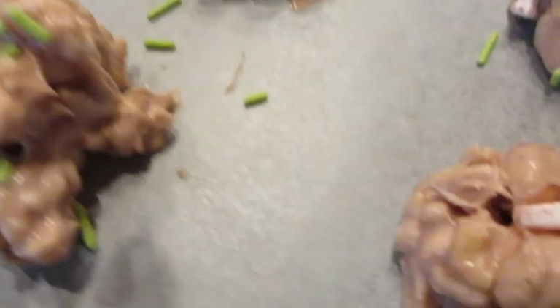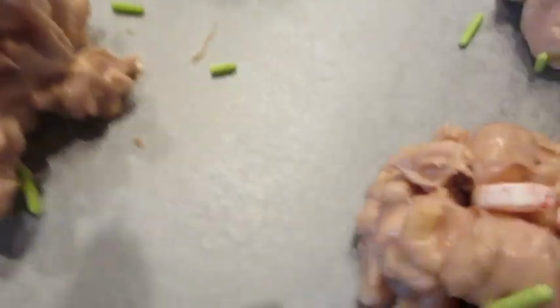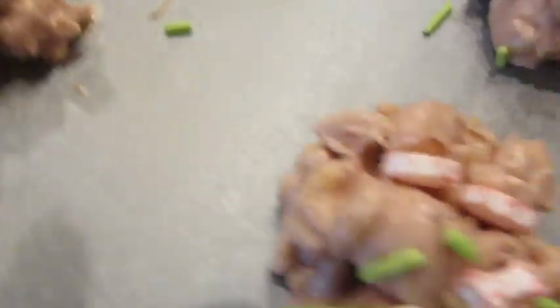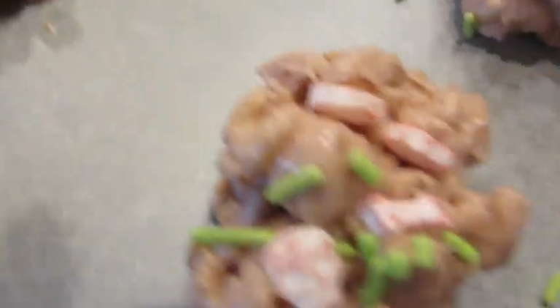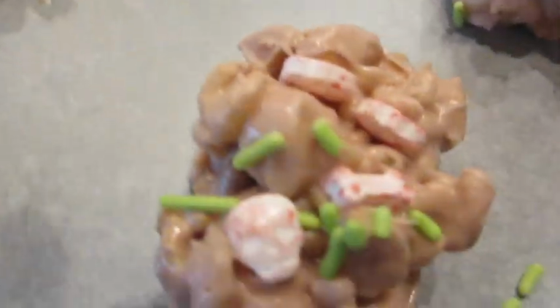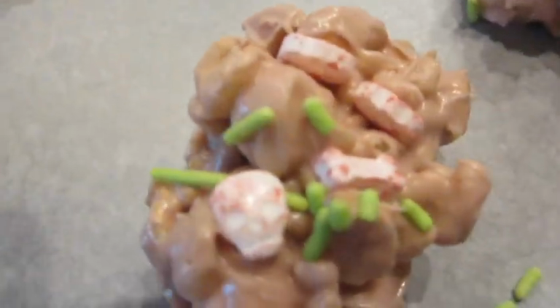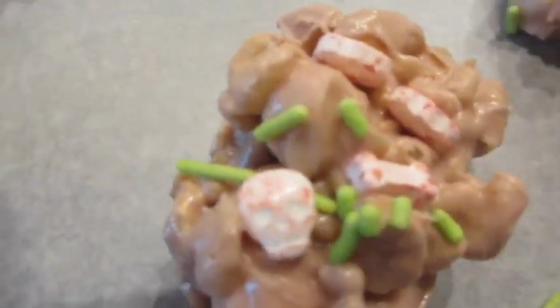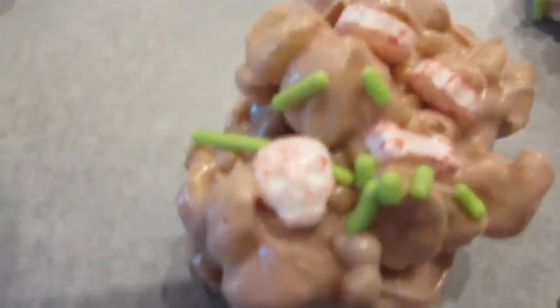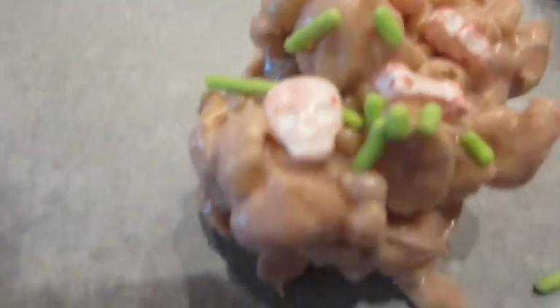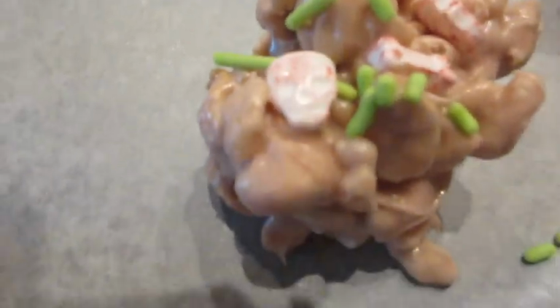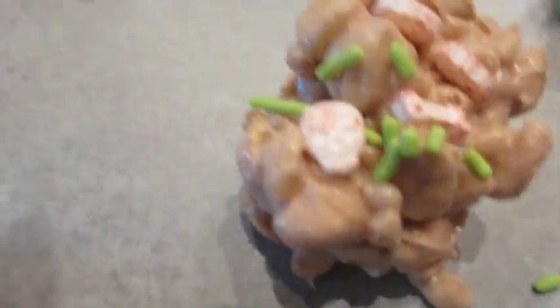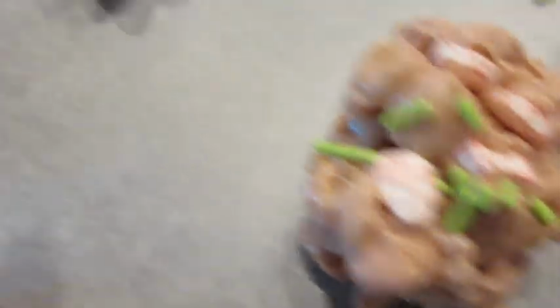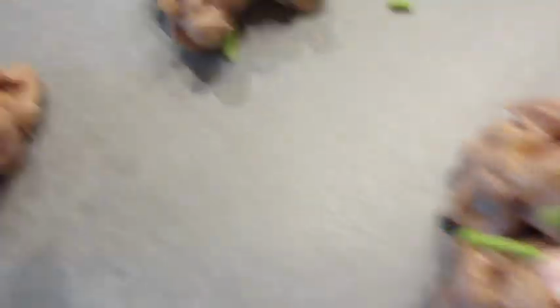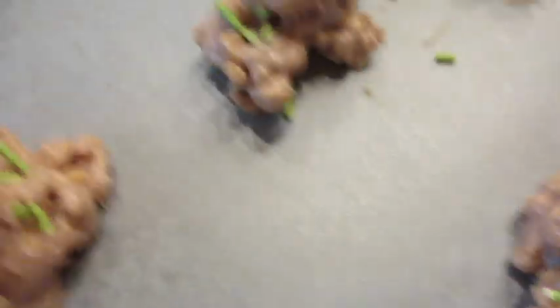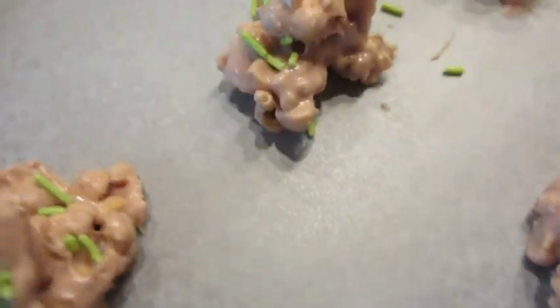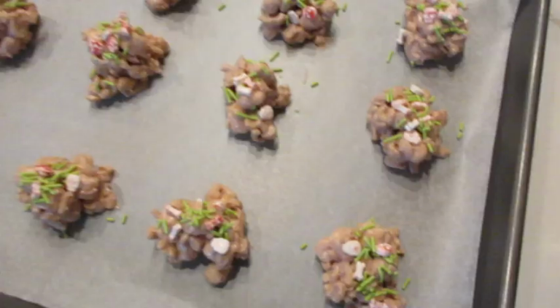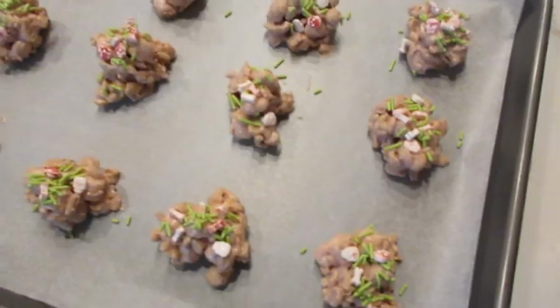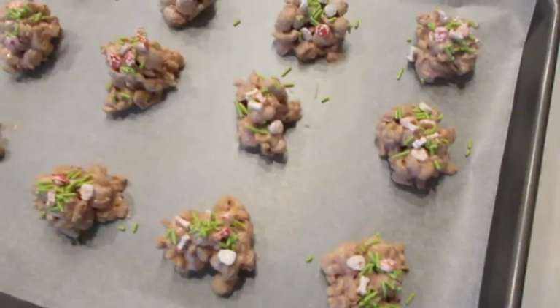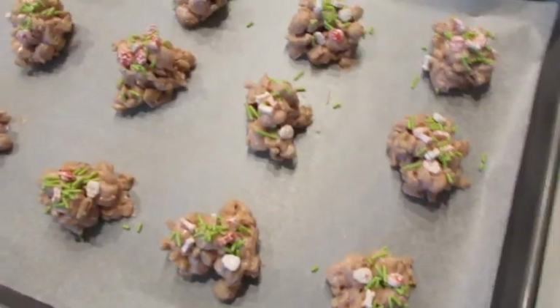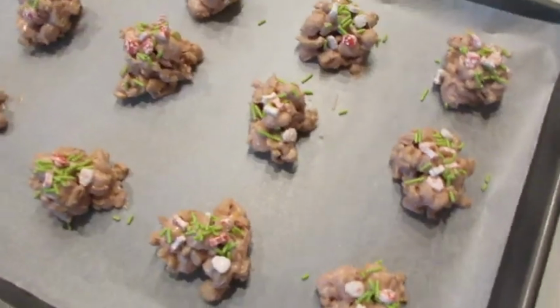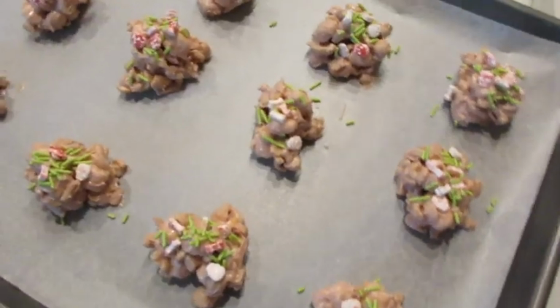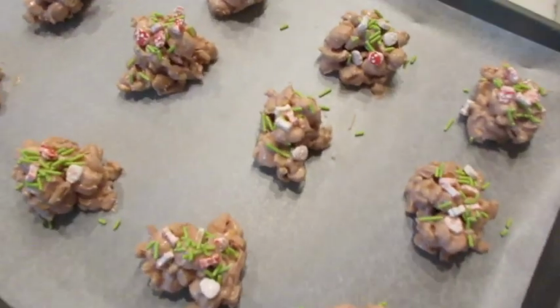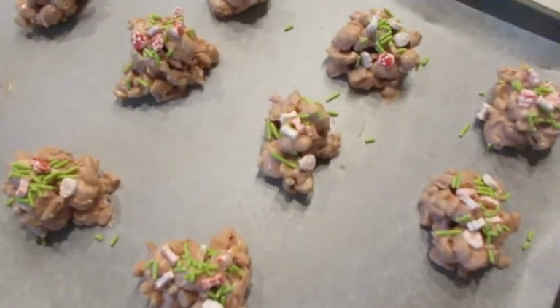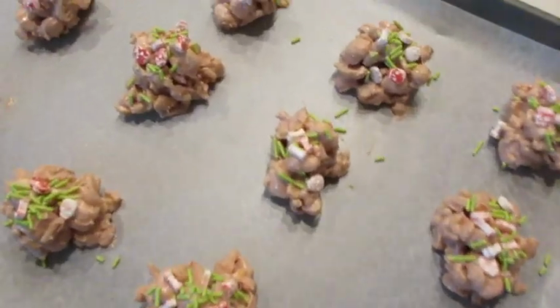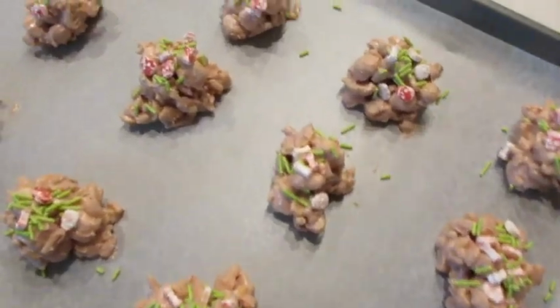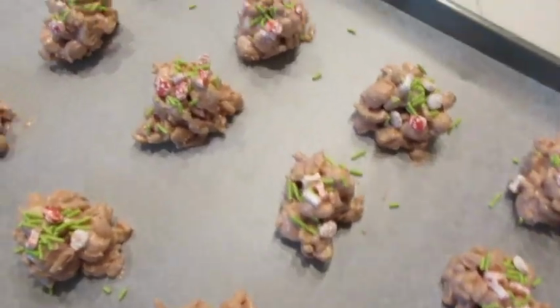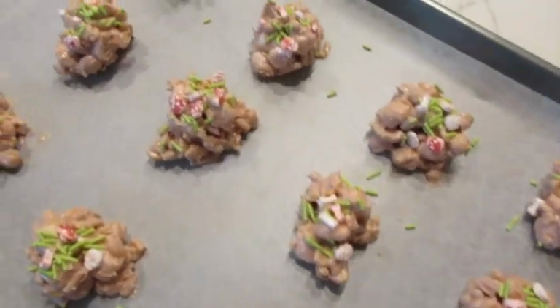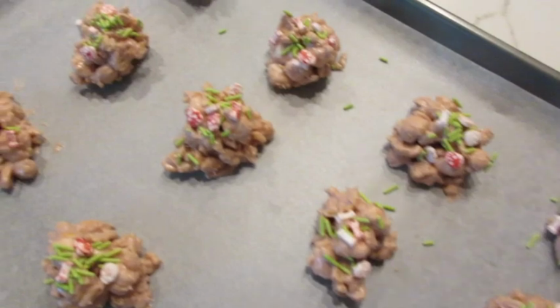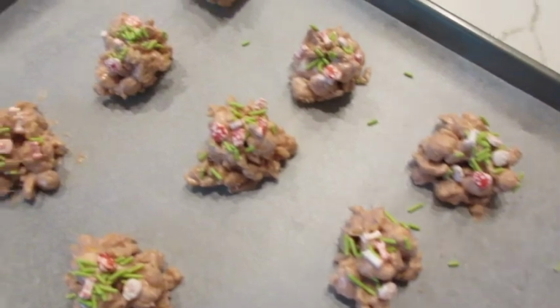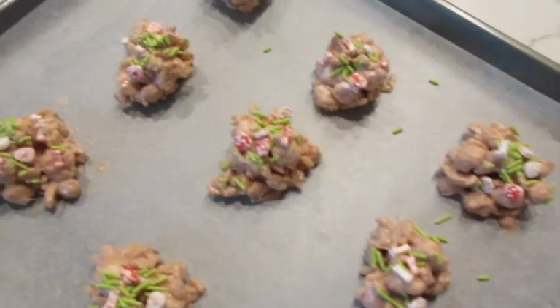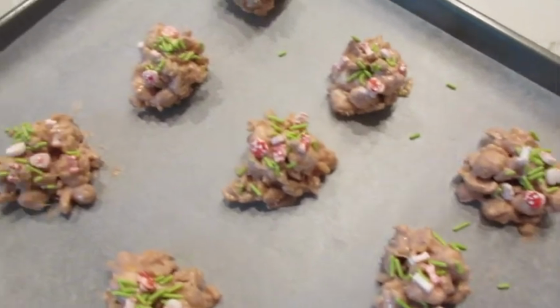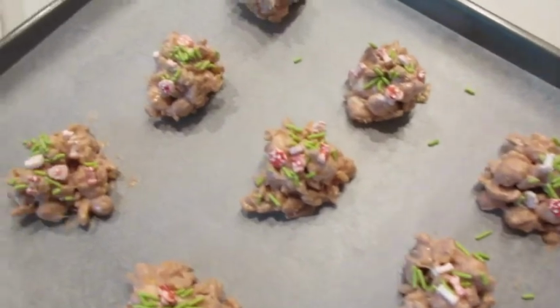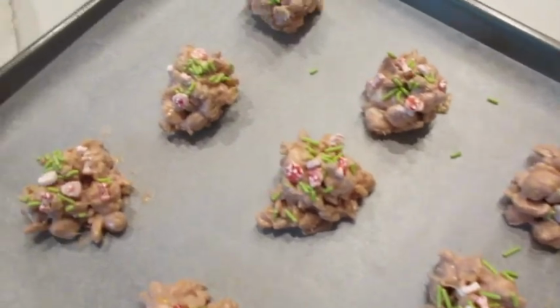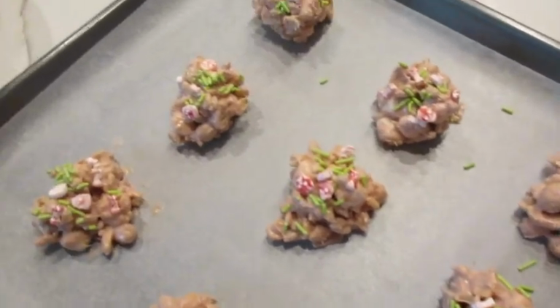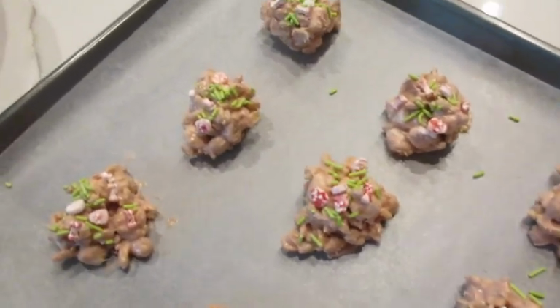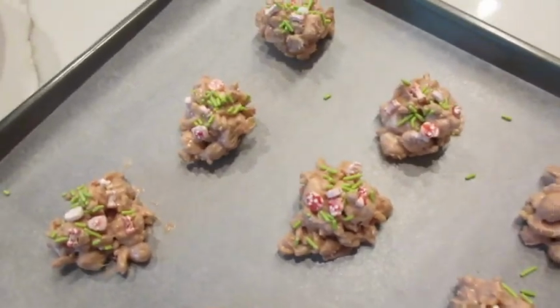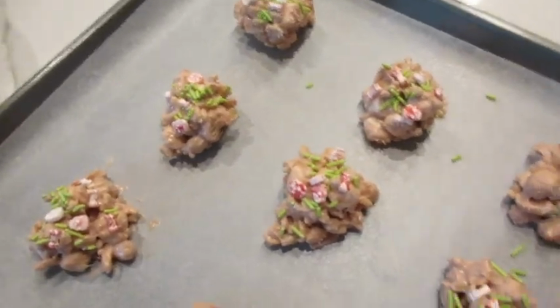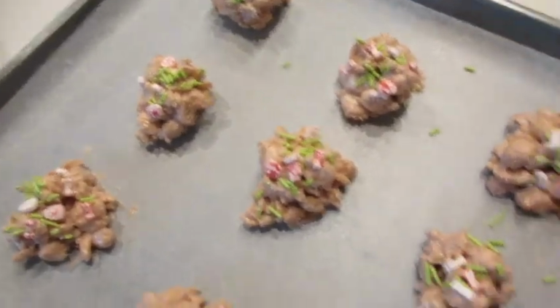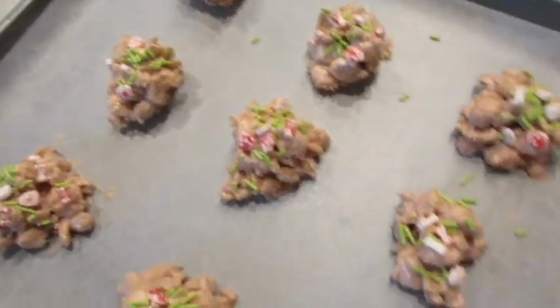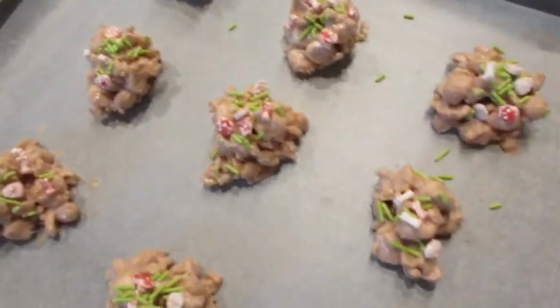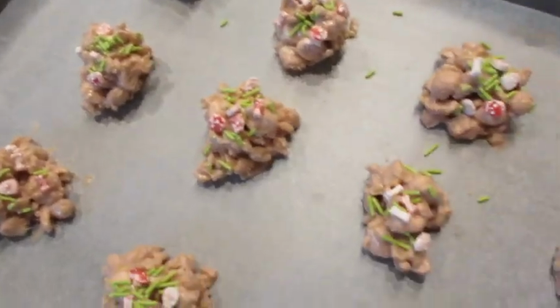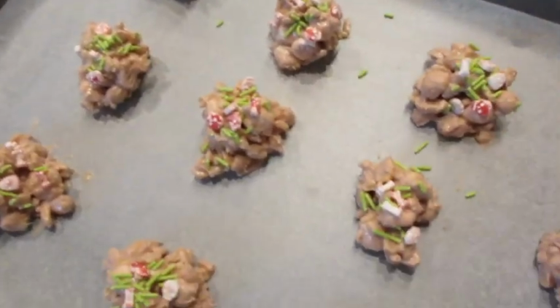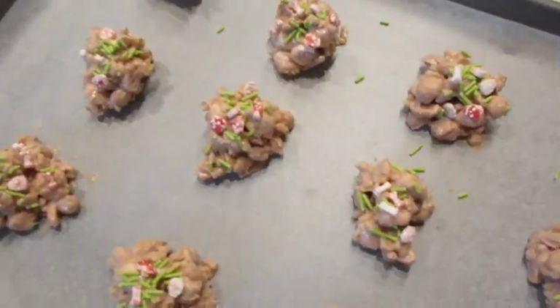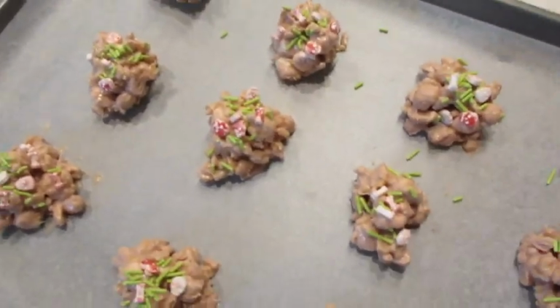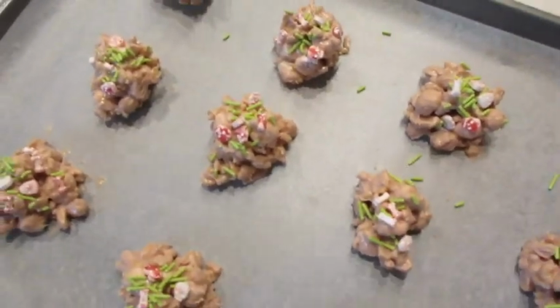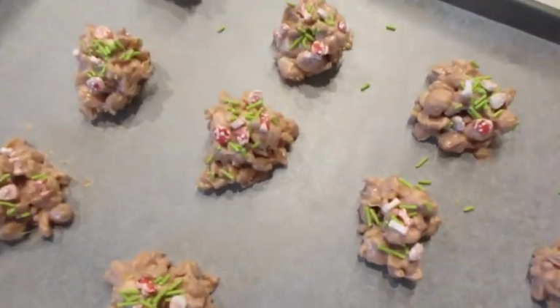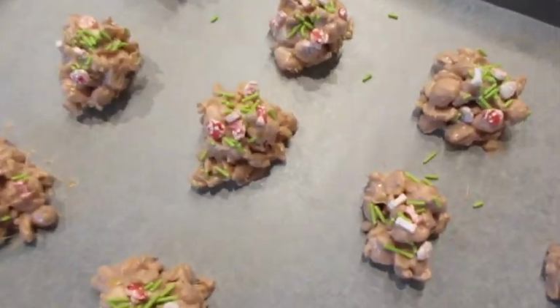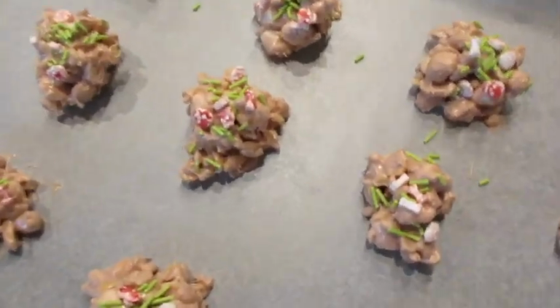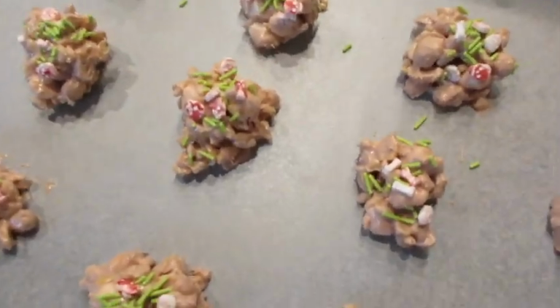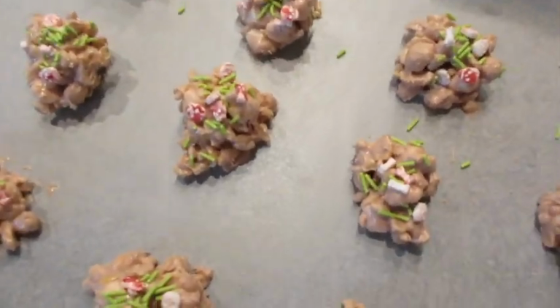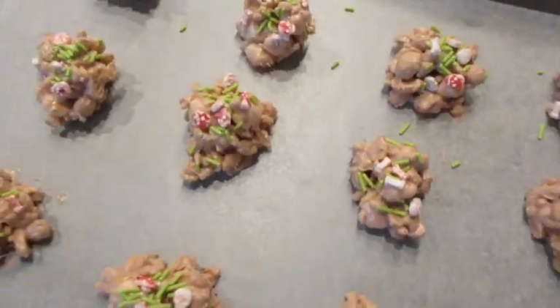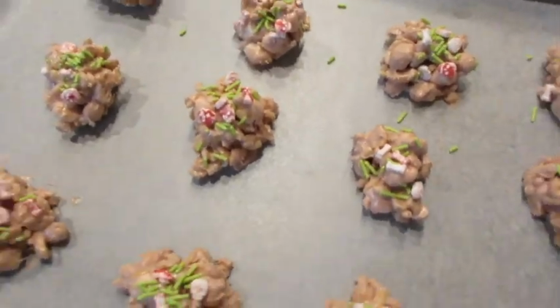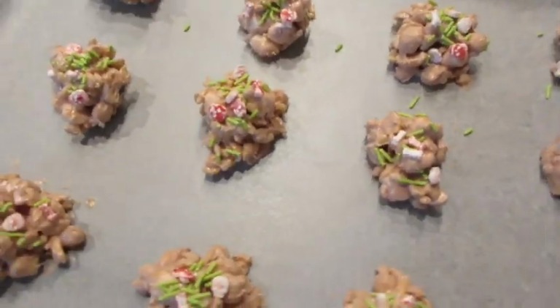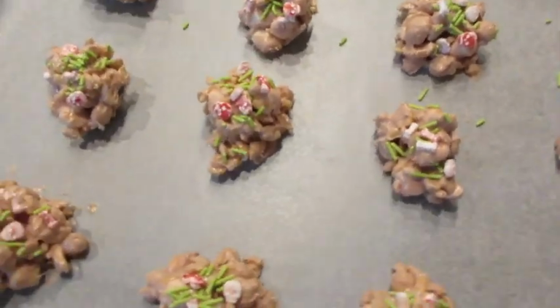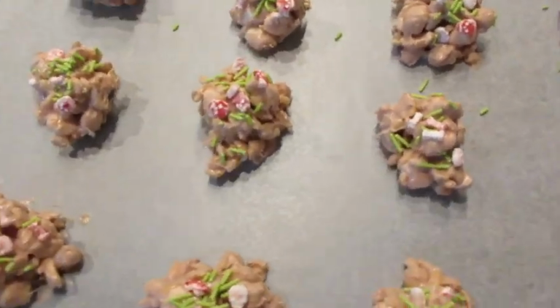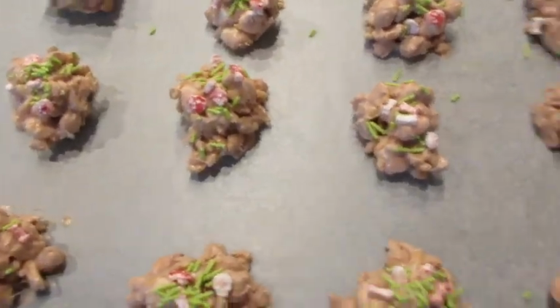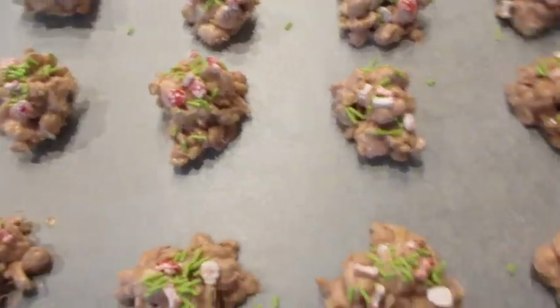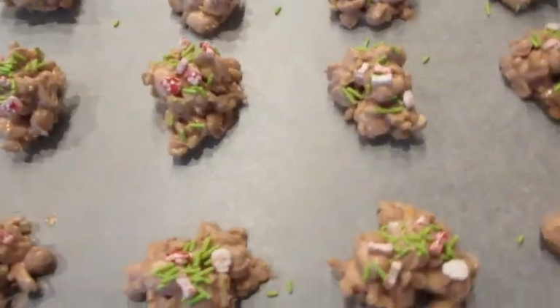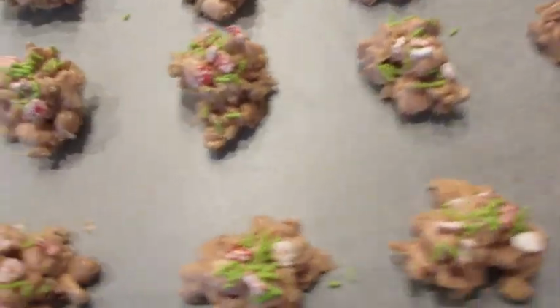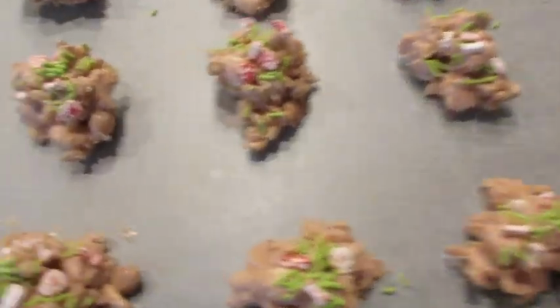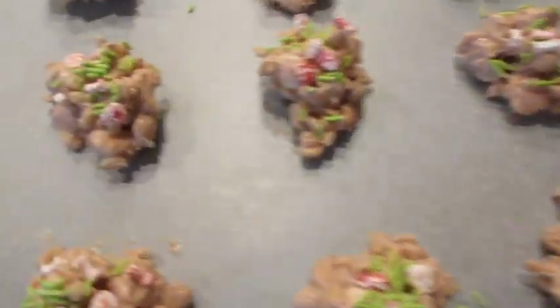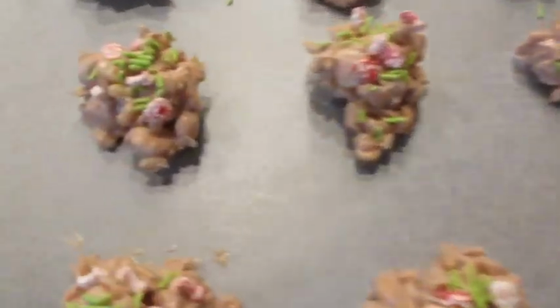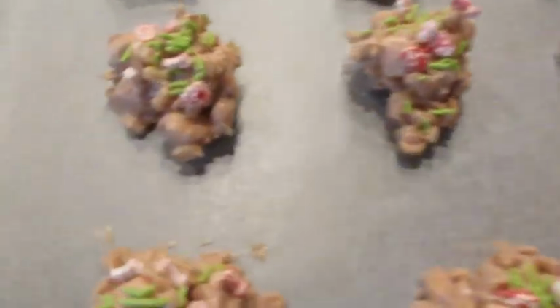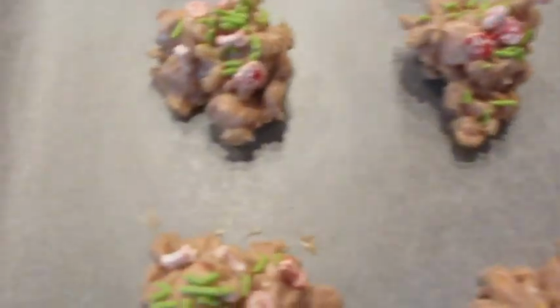I love the skull and bones. Now that we've got our sprinkles on, off to the refrigerator for 10 minutes for the chocolate to set up.